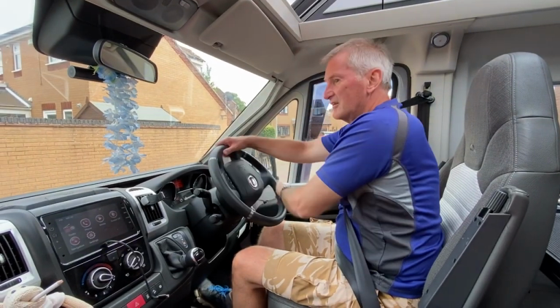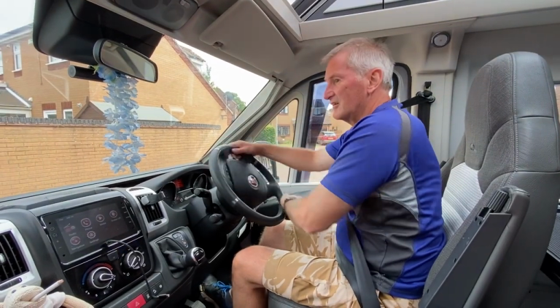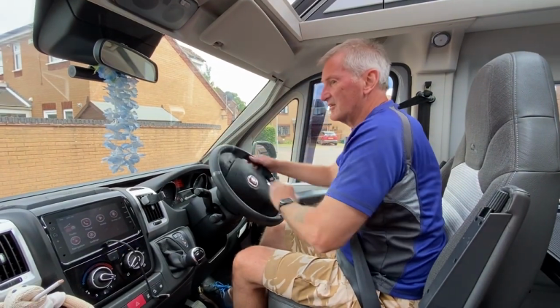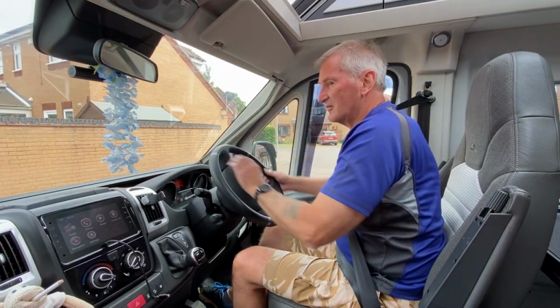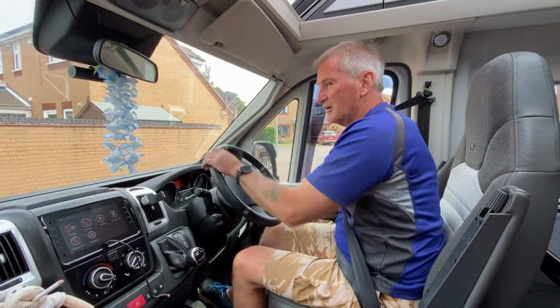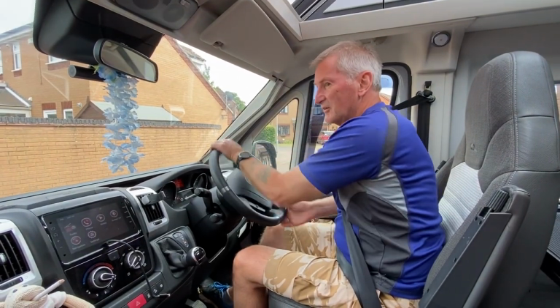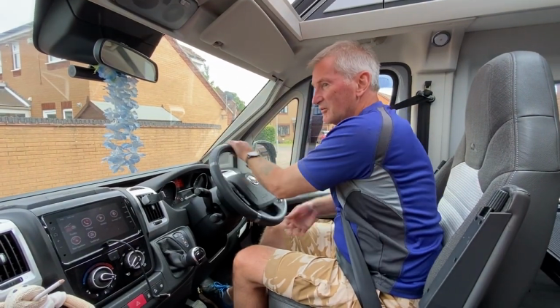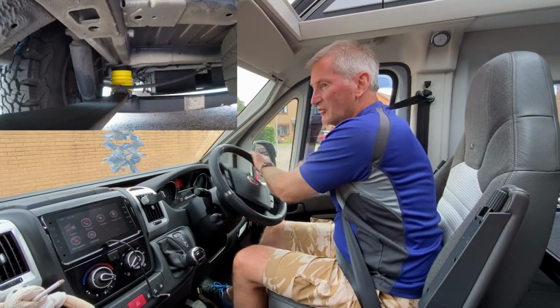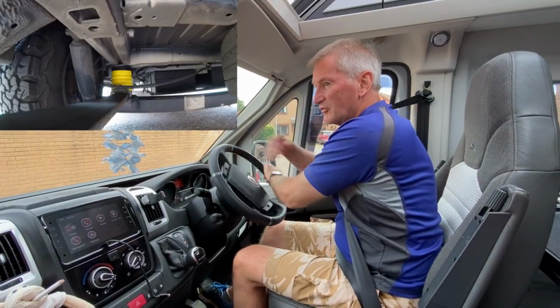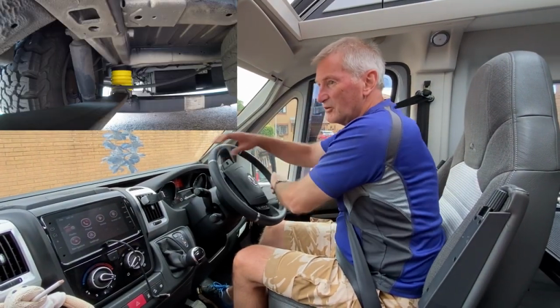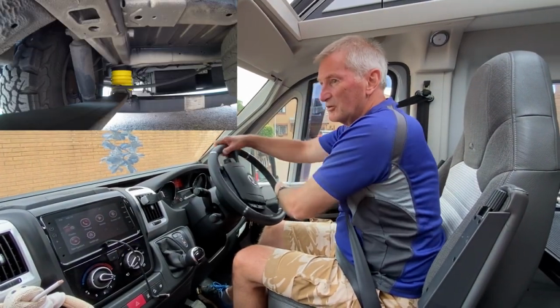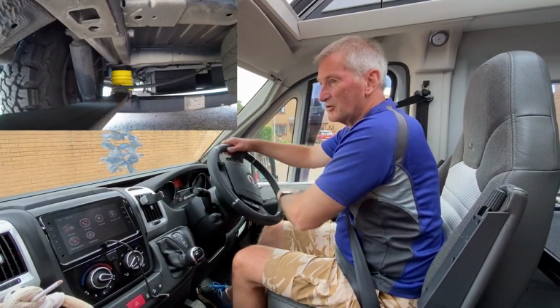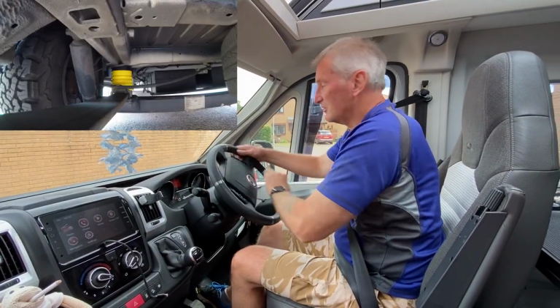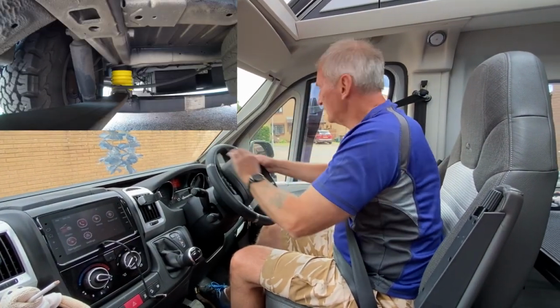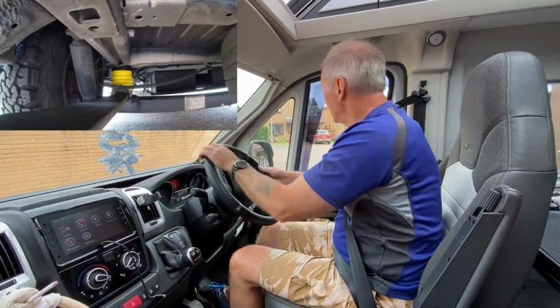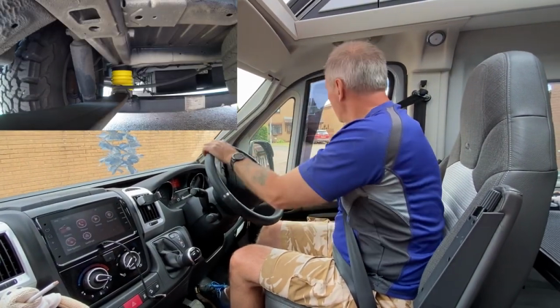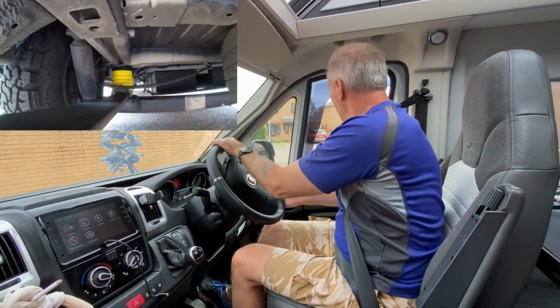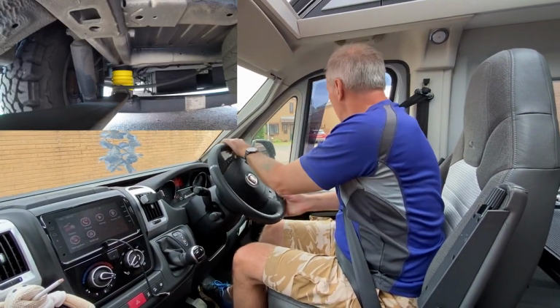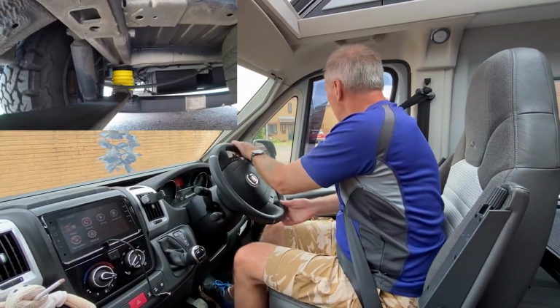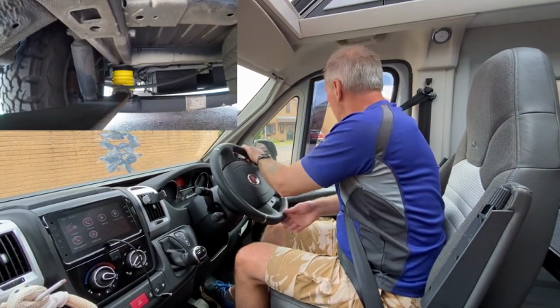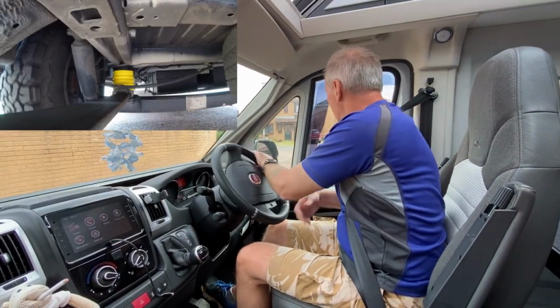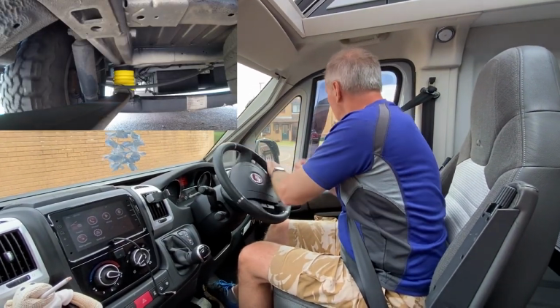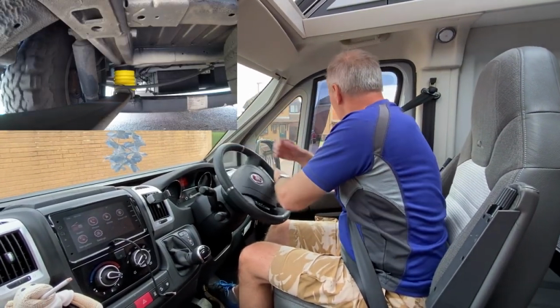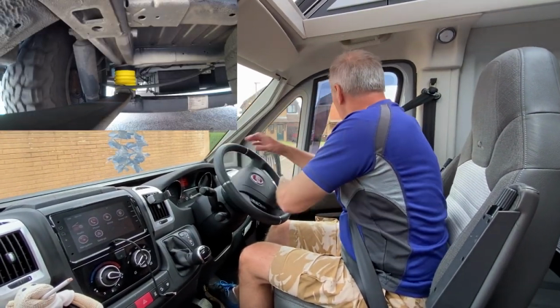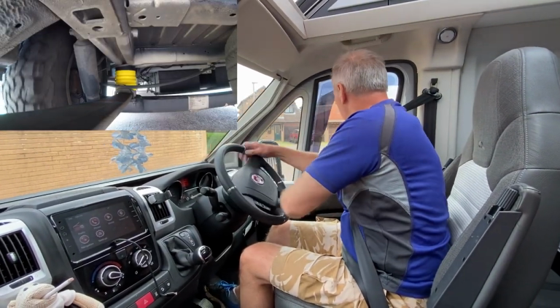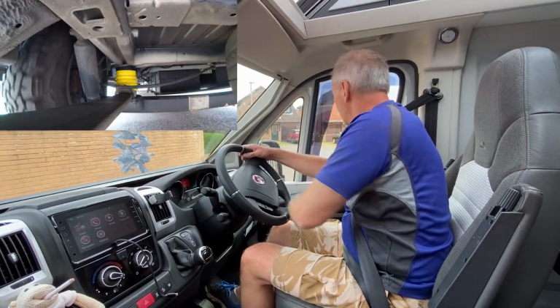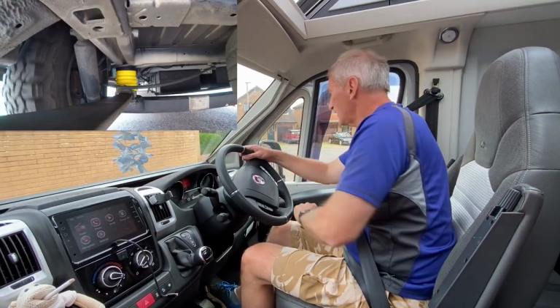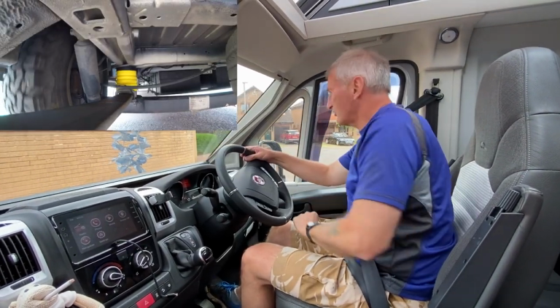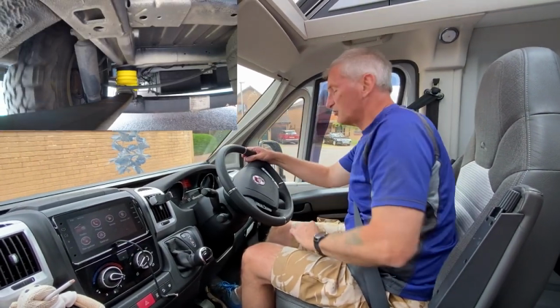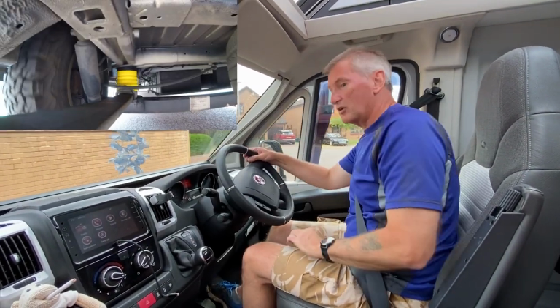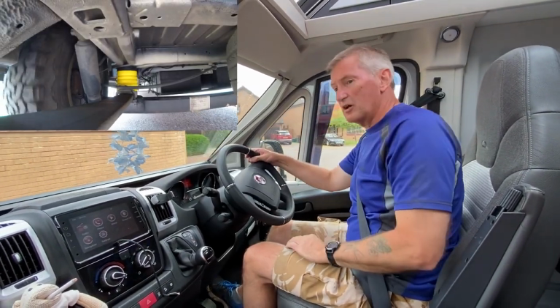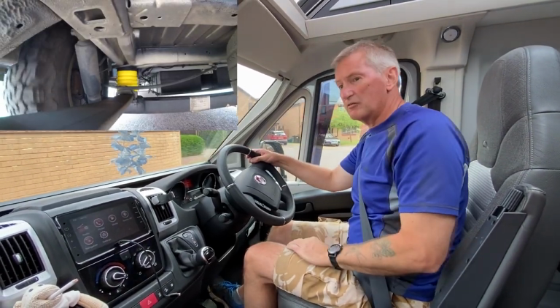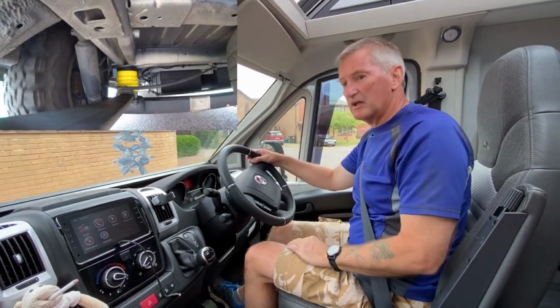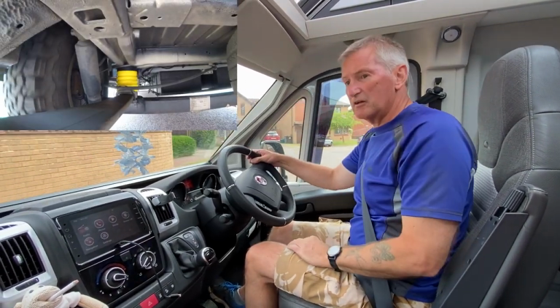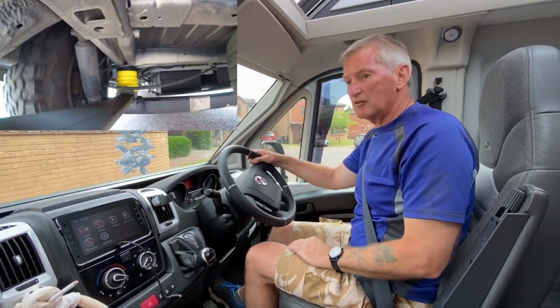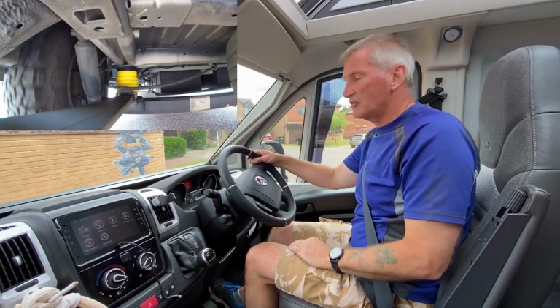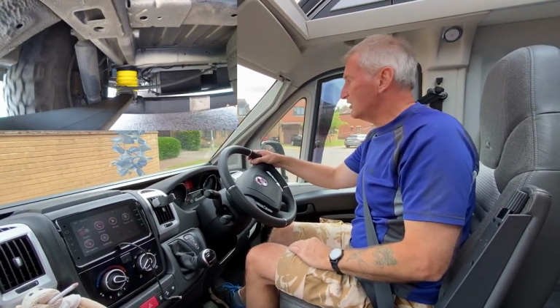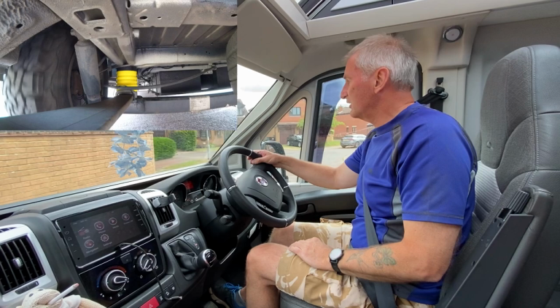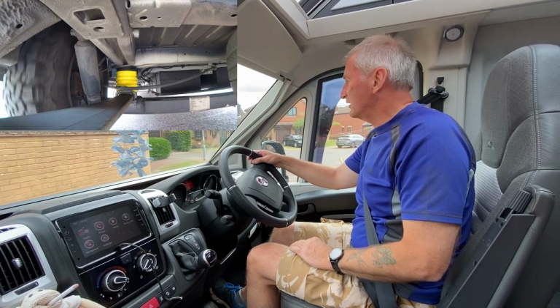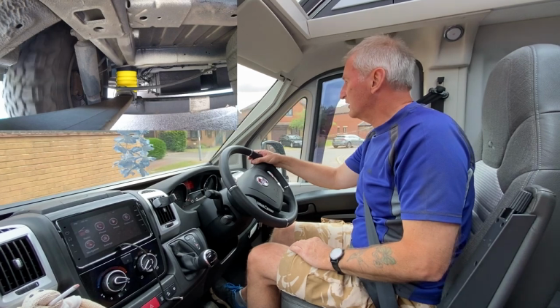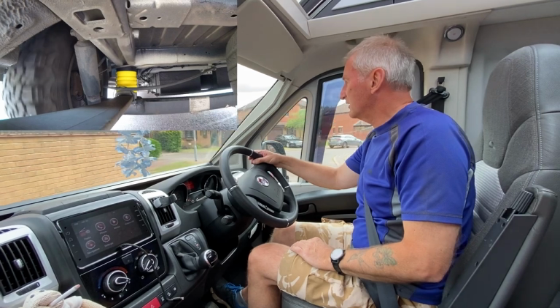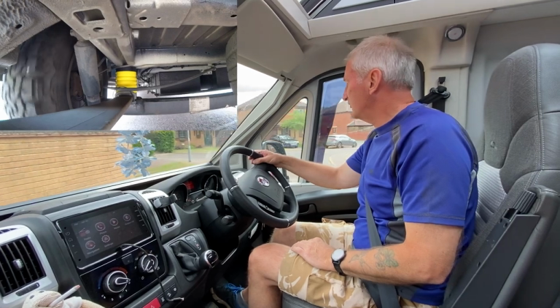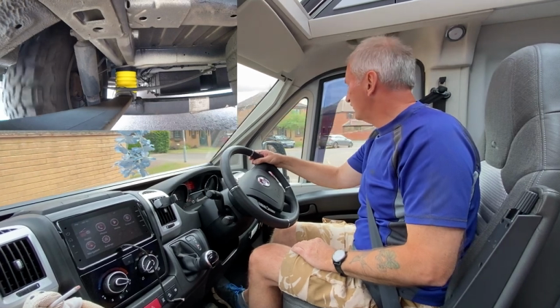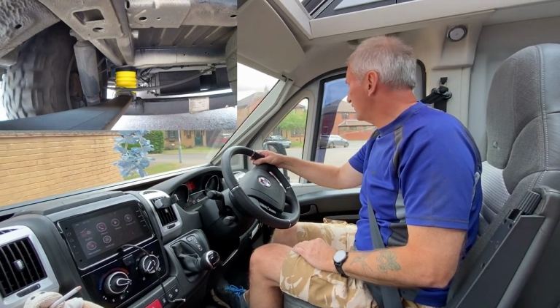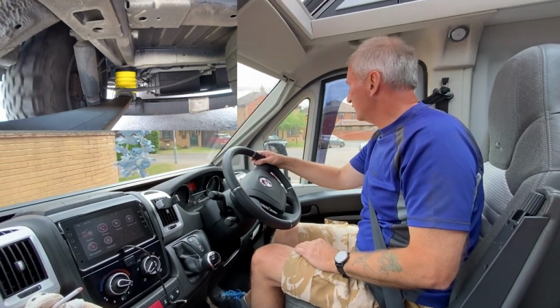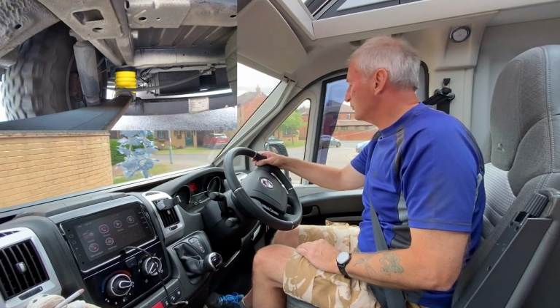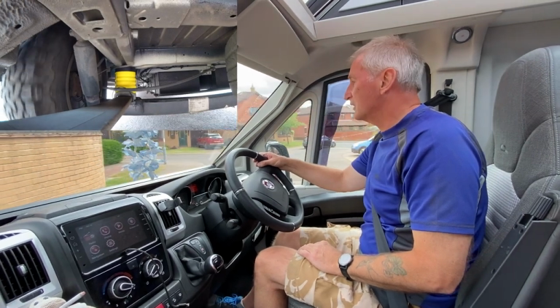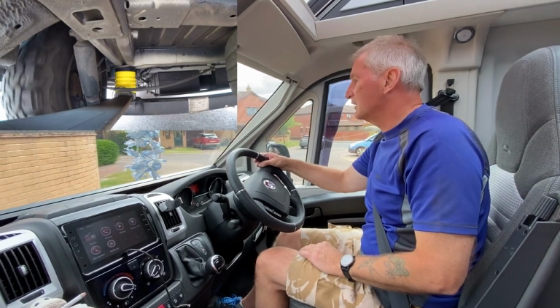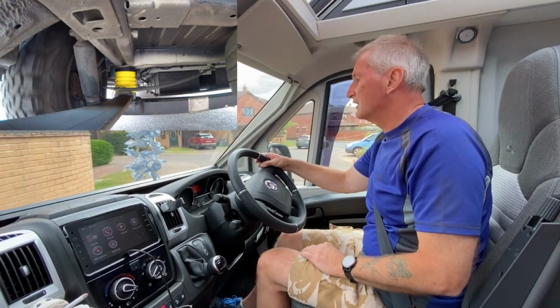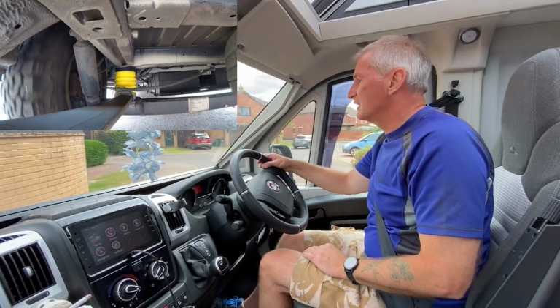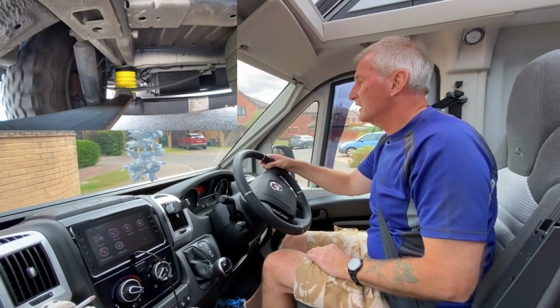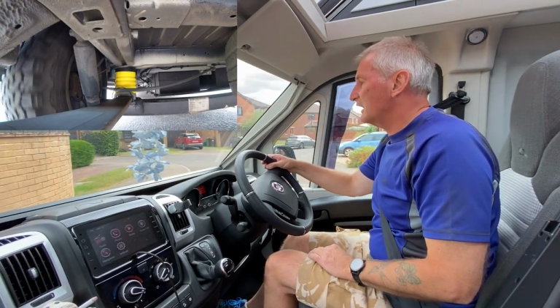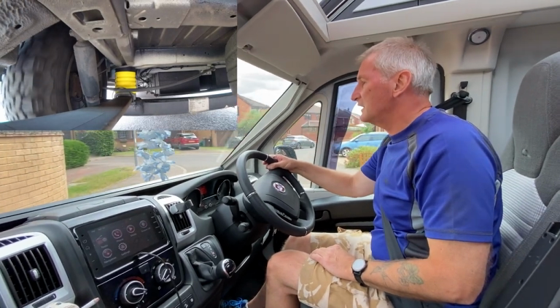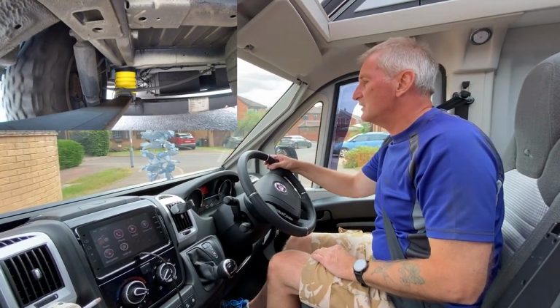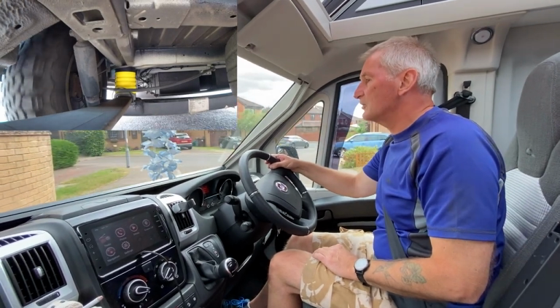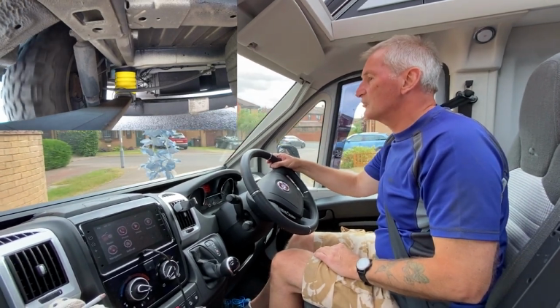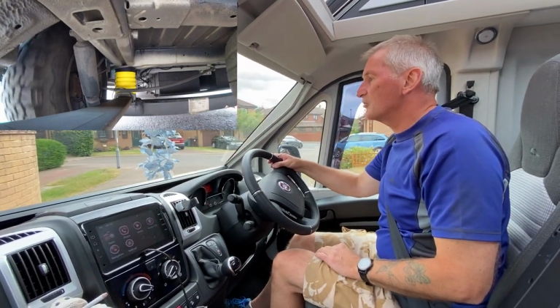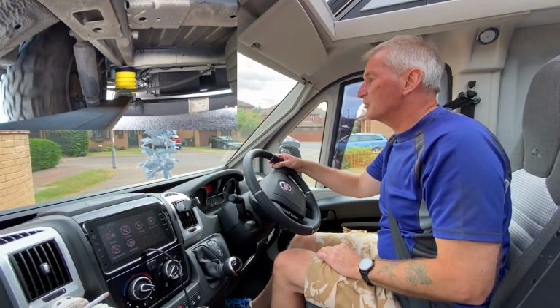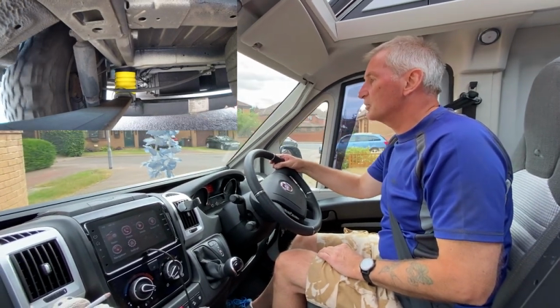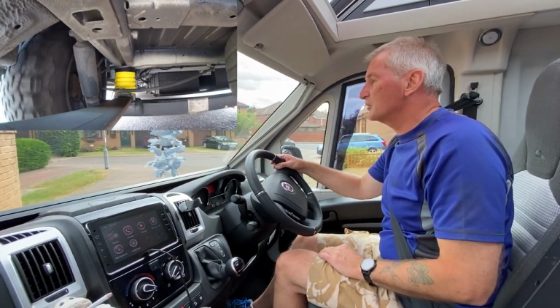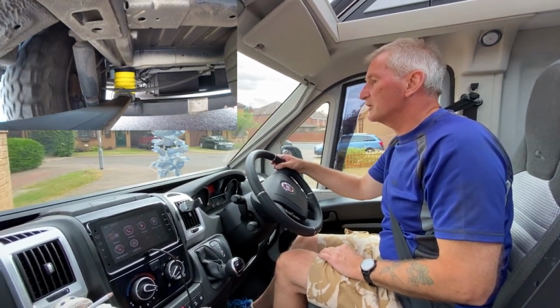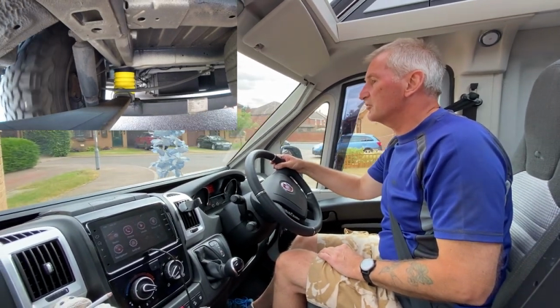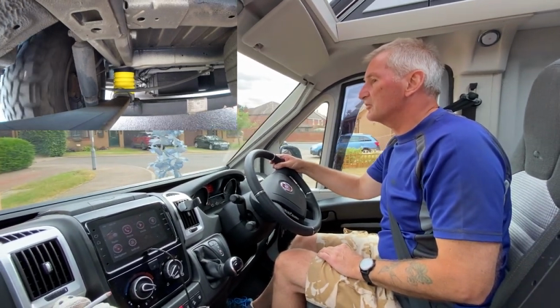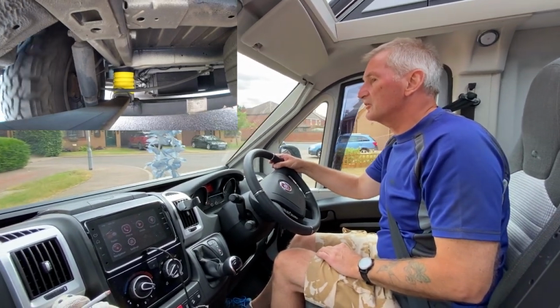One final job you mustn't forget when you finish is to remove your chocks from the front wheels, otherwise you're going to wonder why you can't drive off. Right, we're just going on a little test drive now to see if there's any noticeable difference.